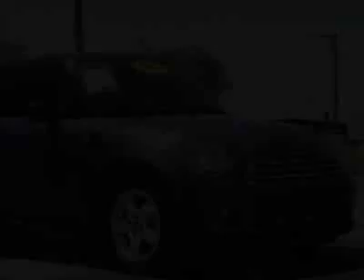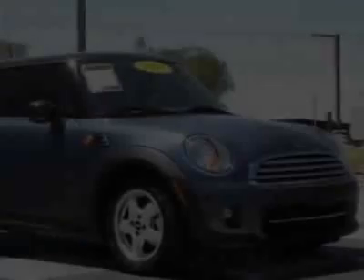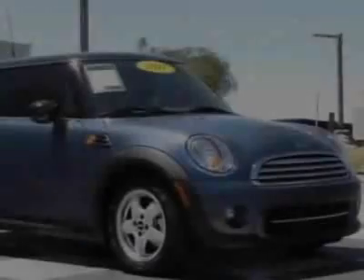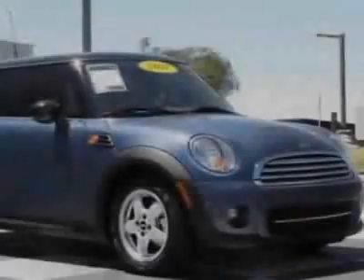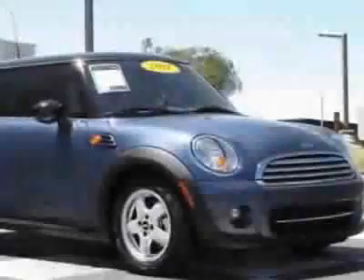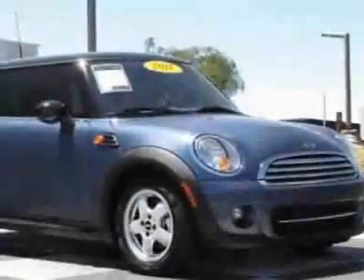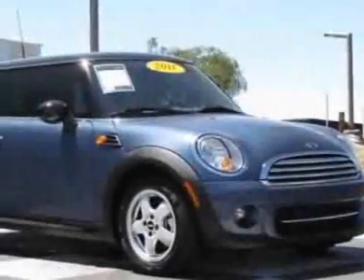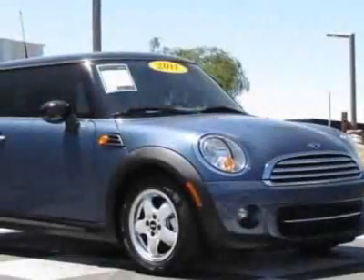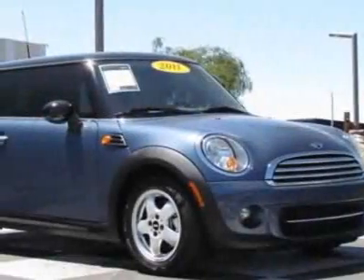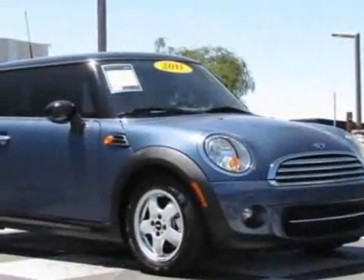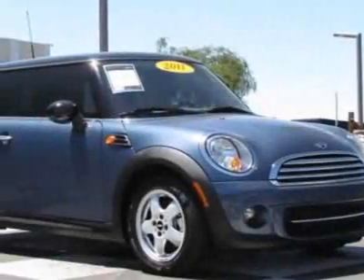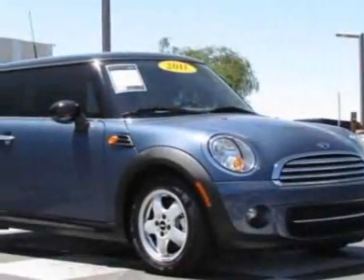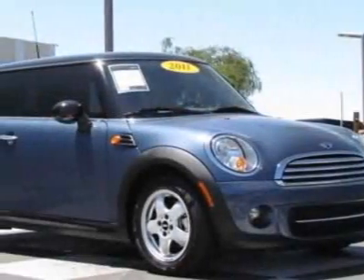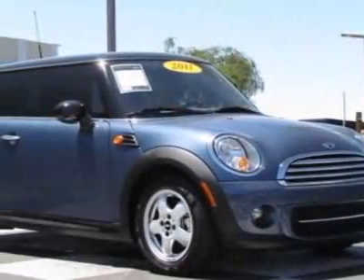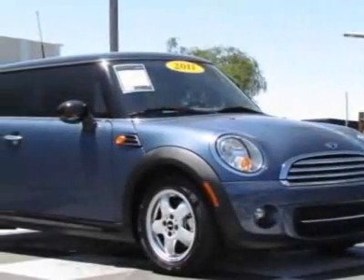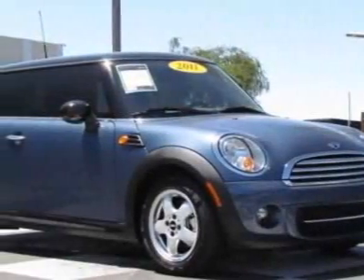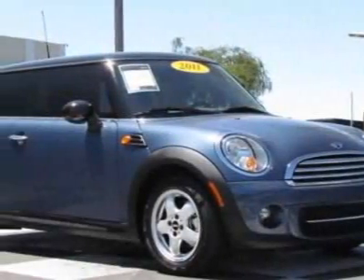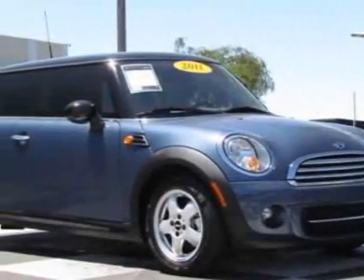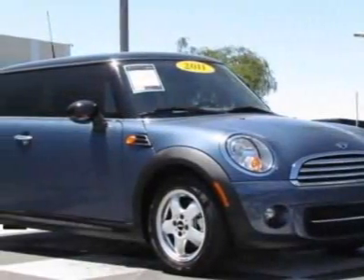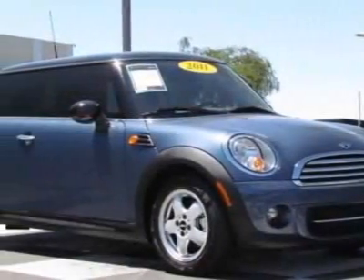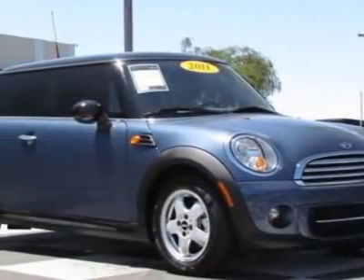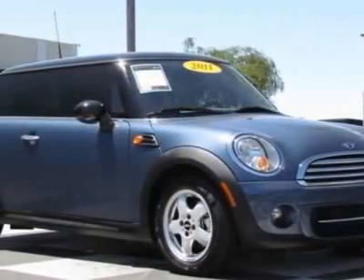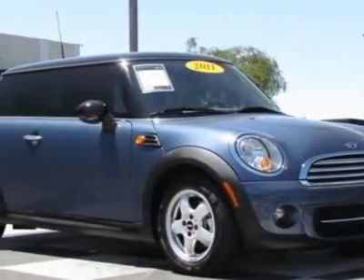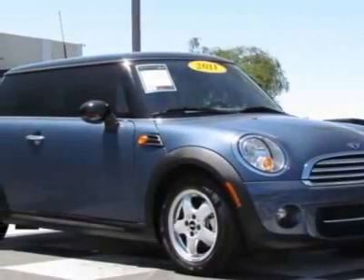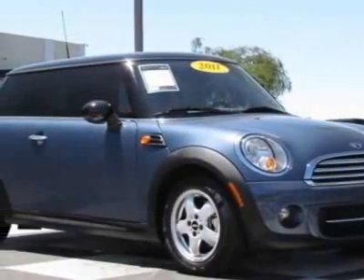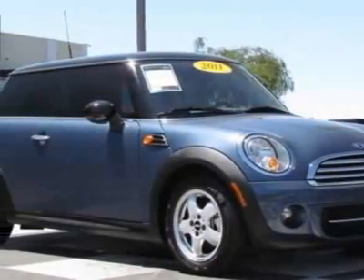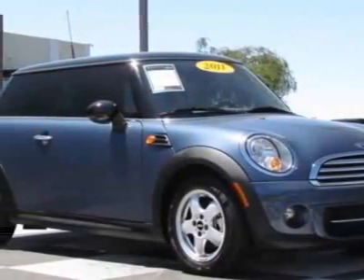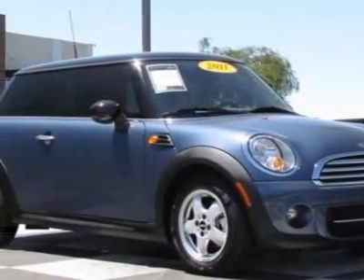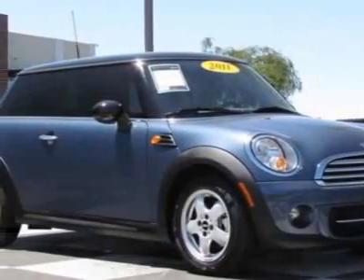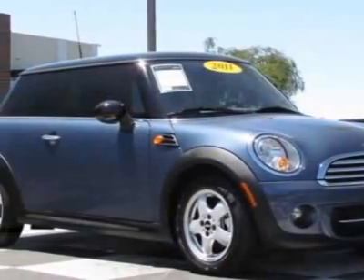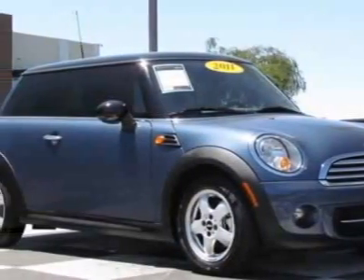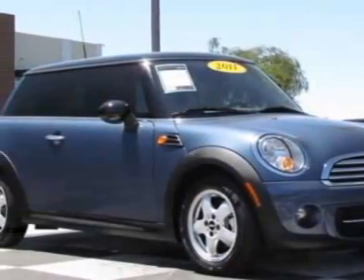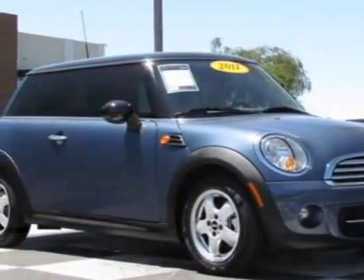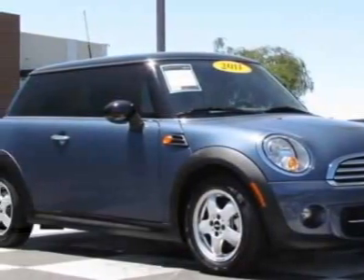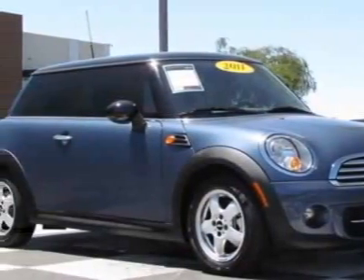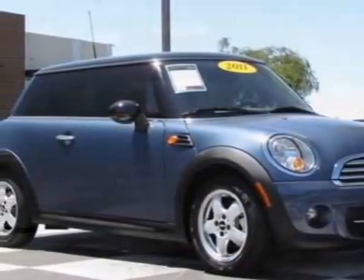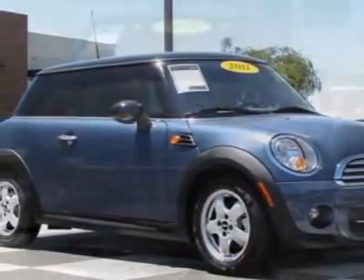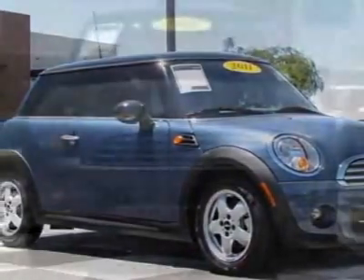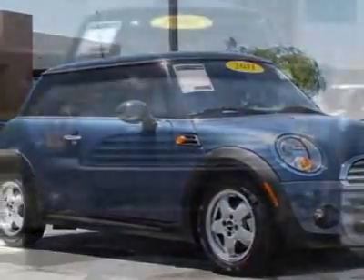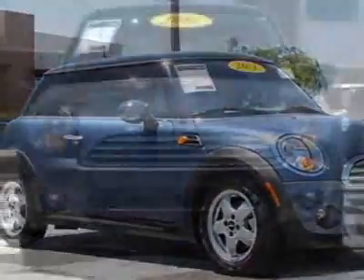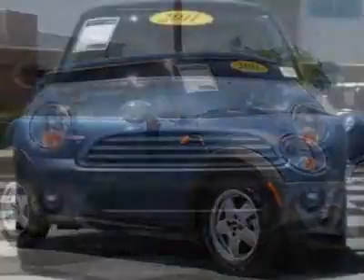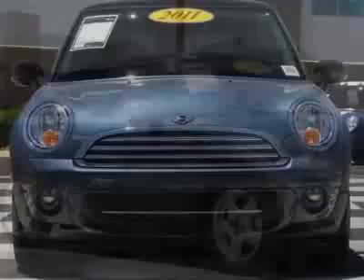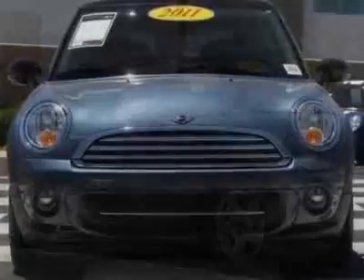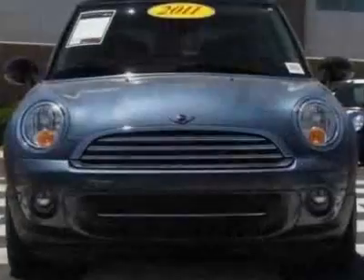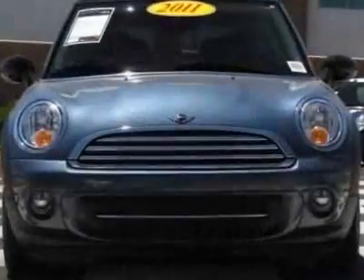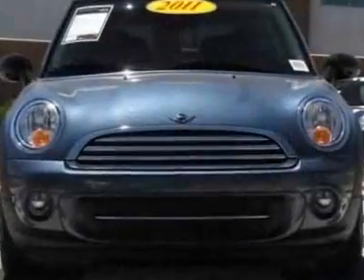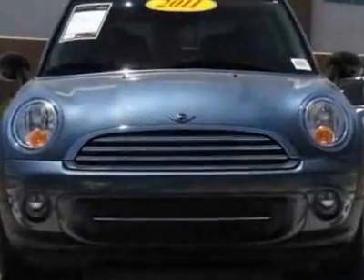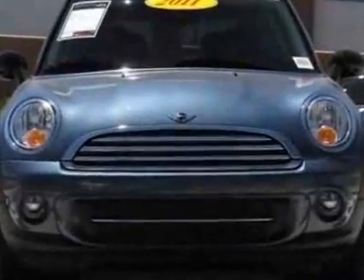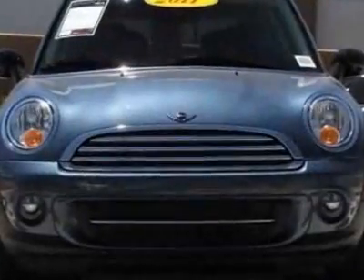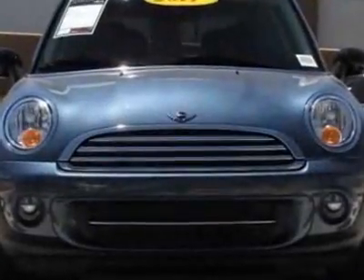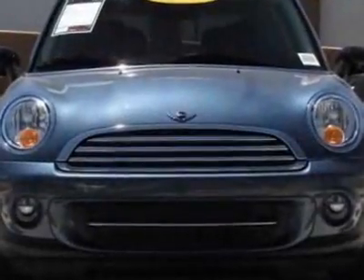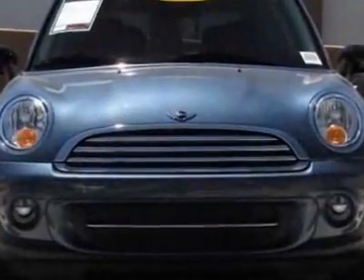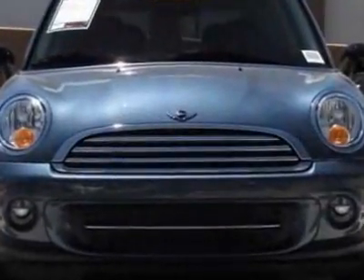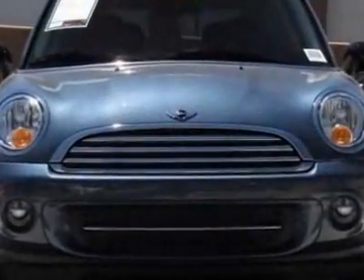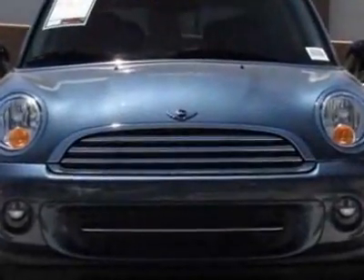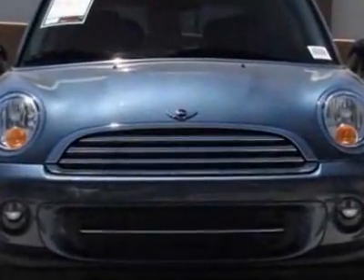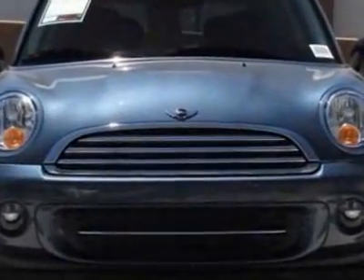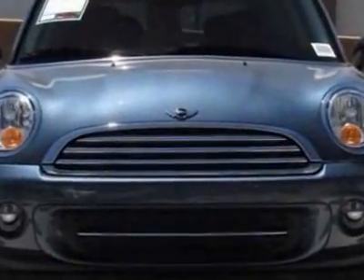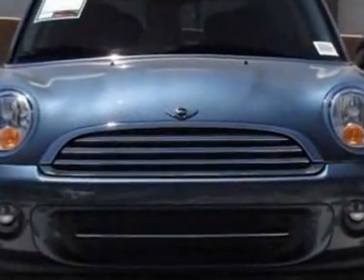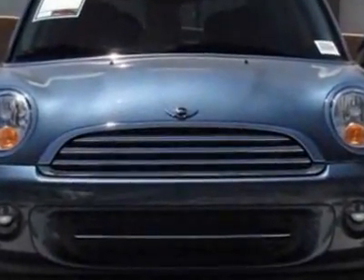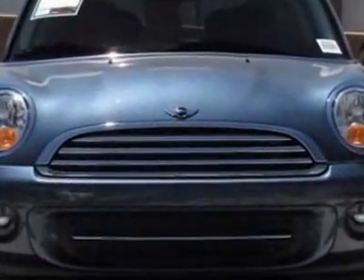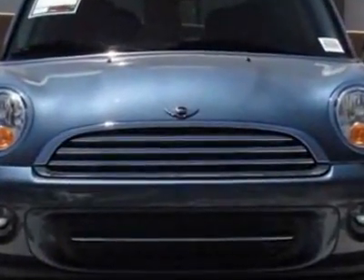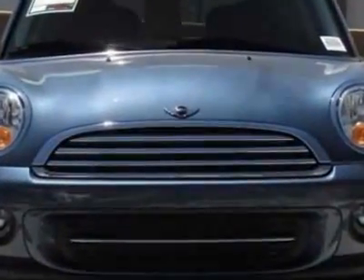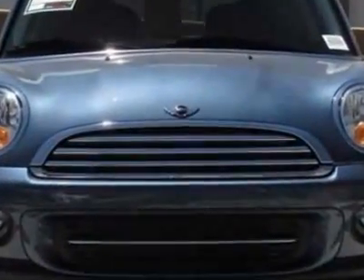Come take a look at this 2011 Mini Cooper Hardtop. This Cooper Hardtop has just under 3,000 miles.